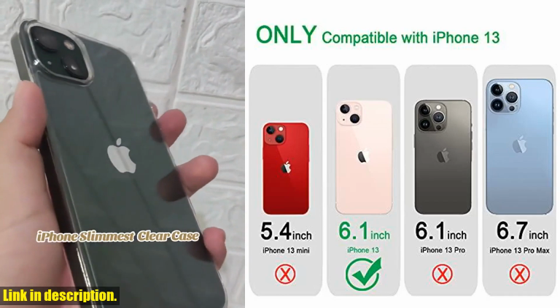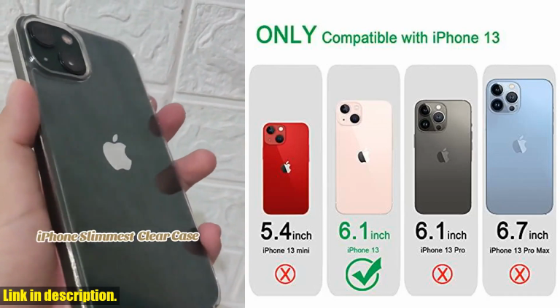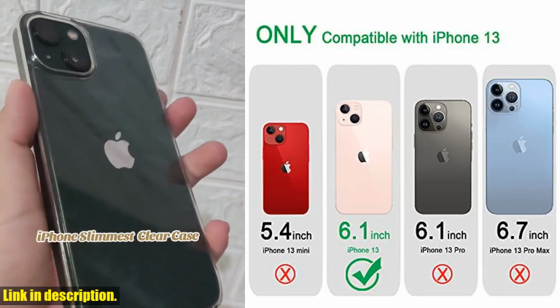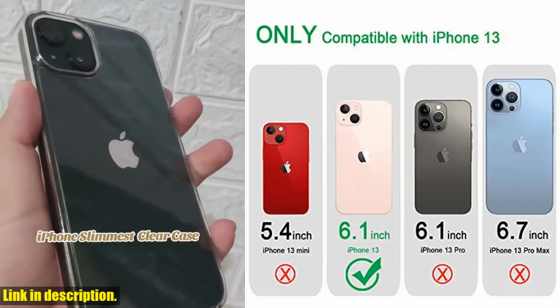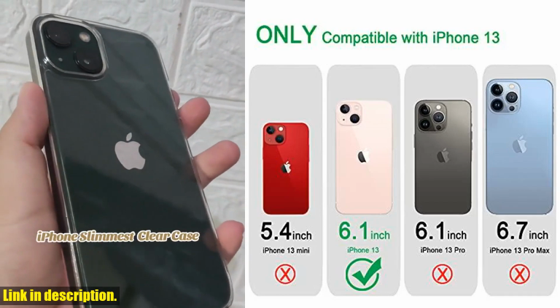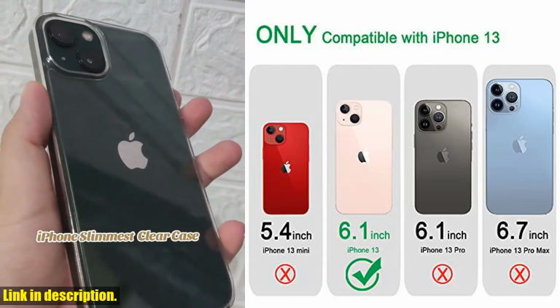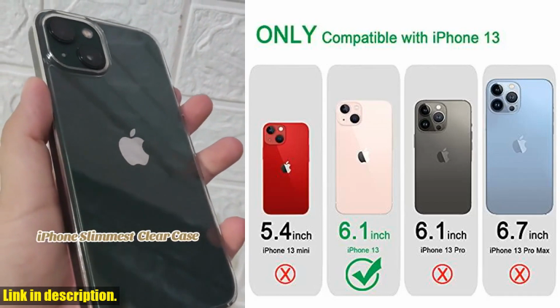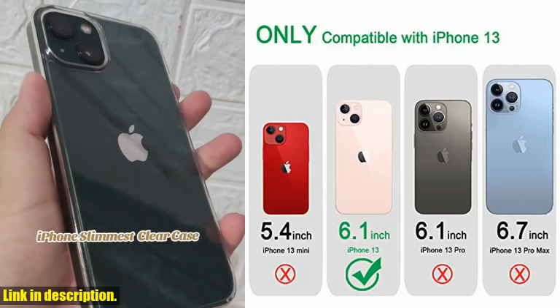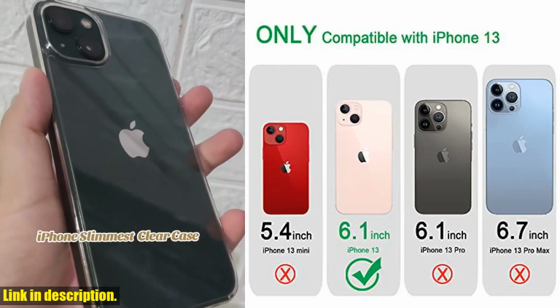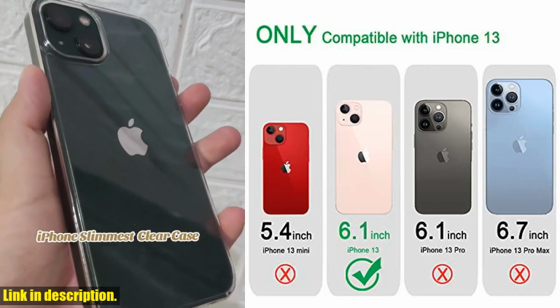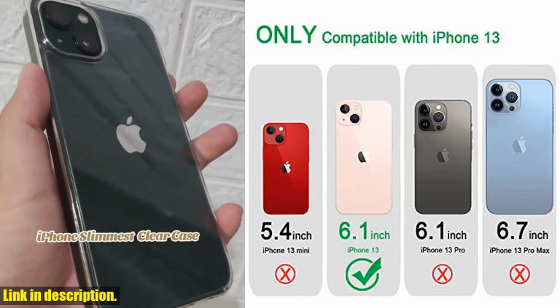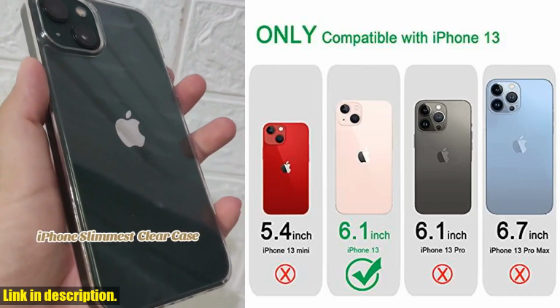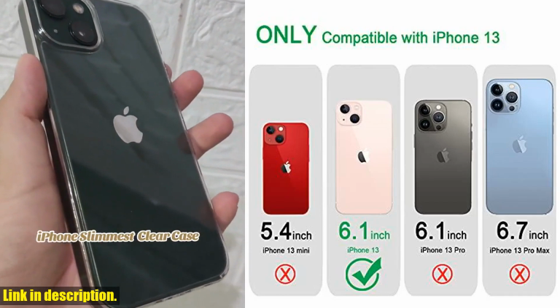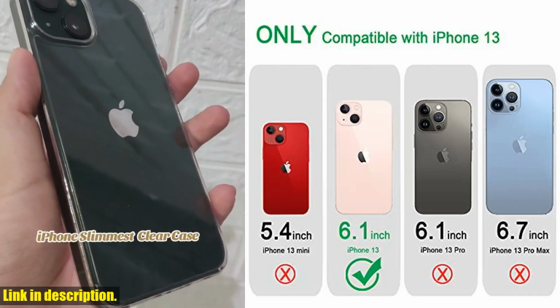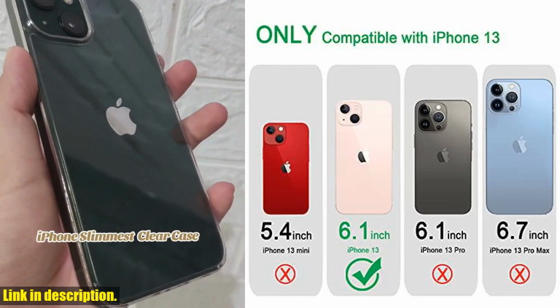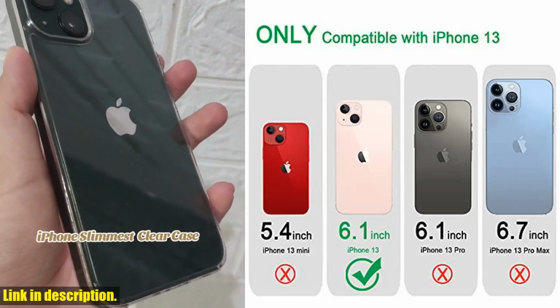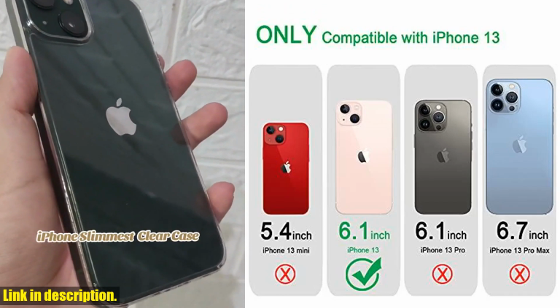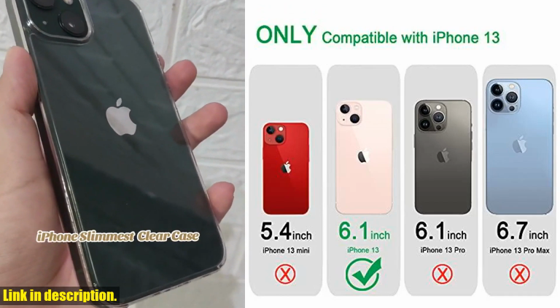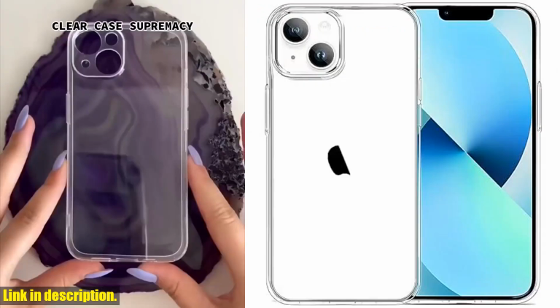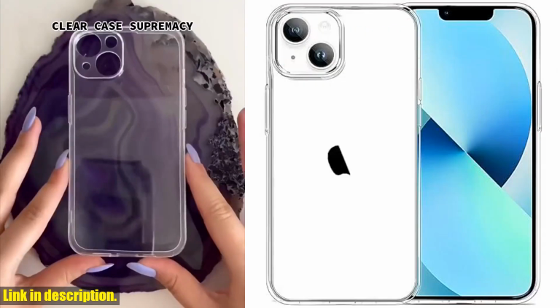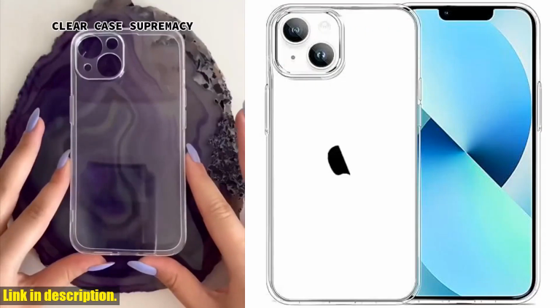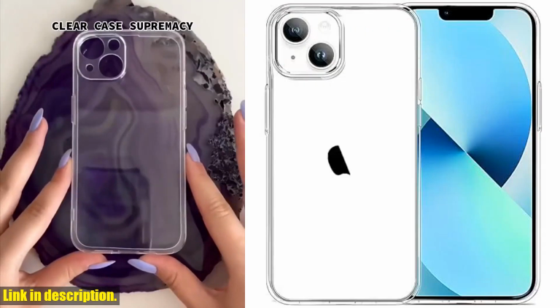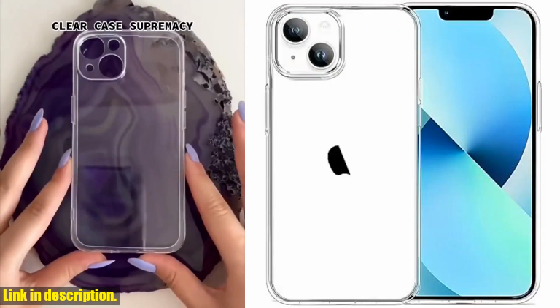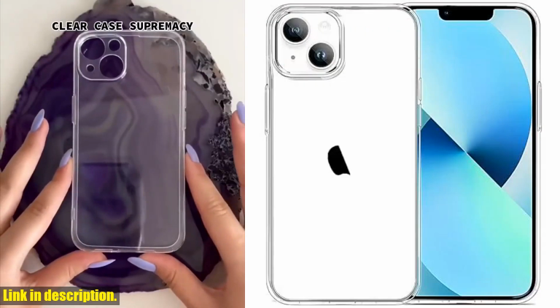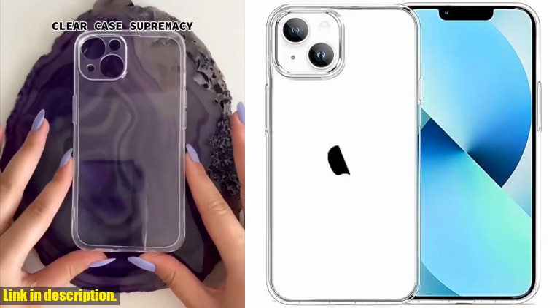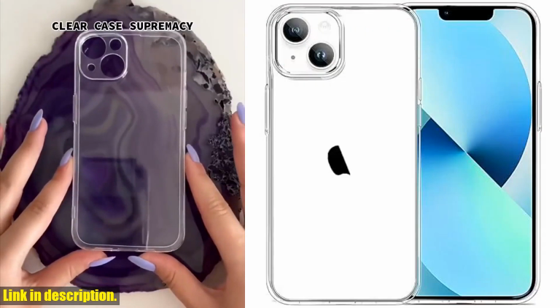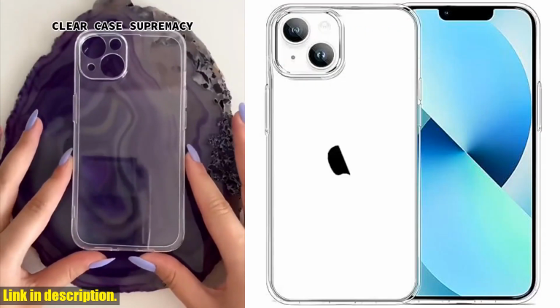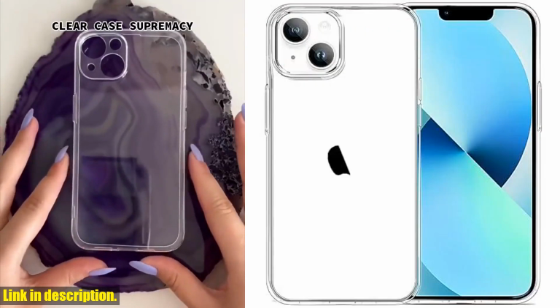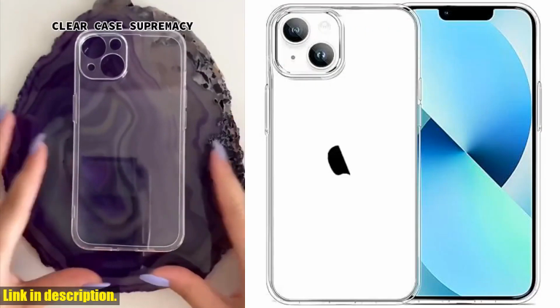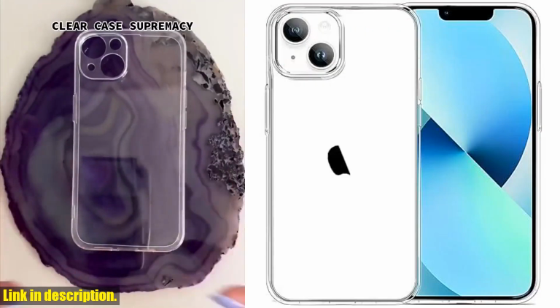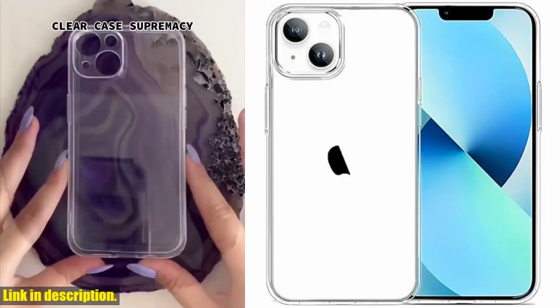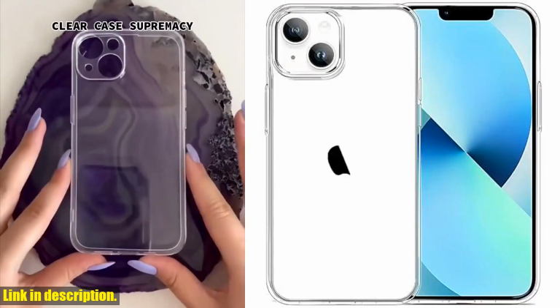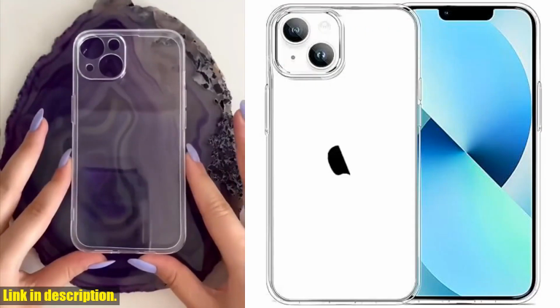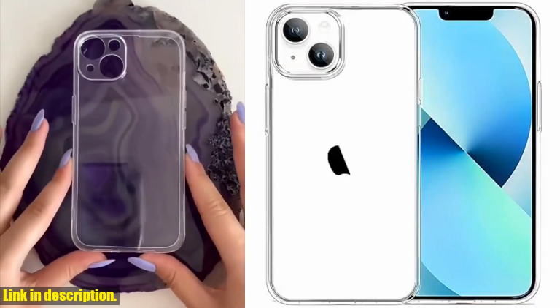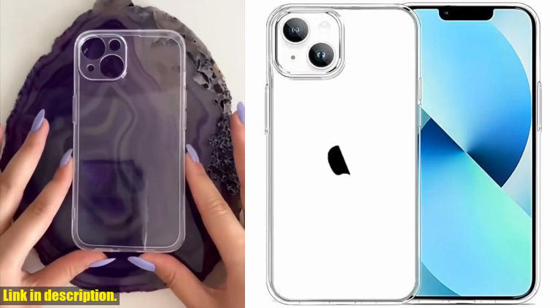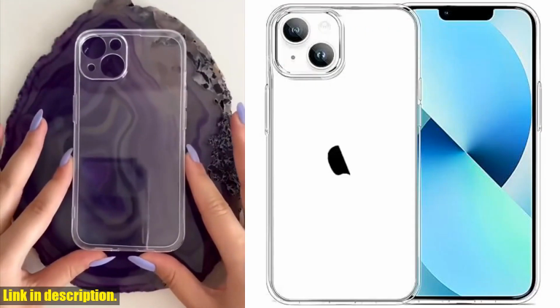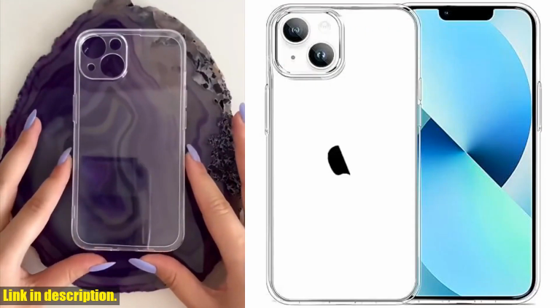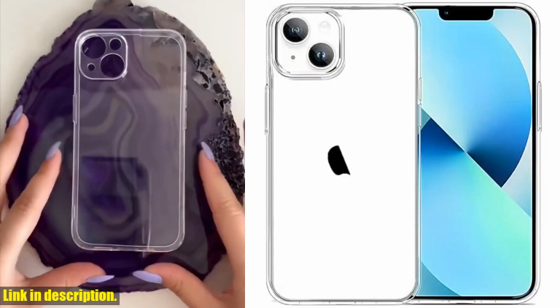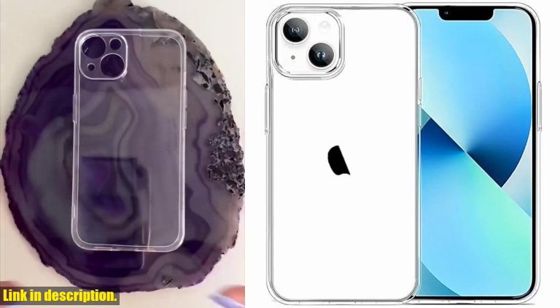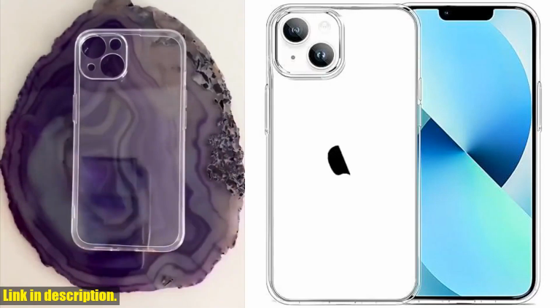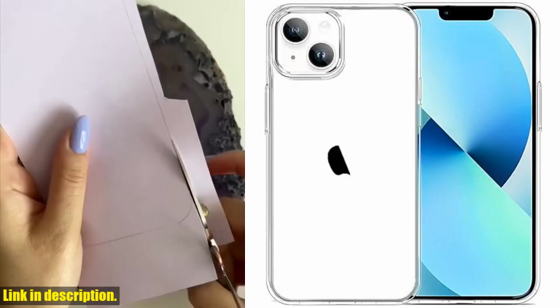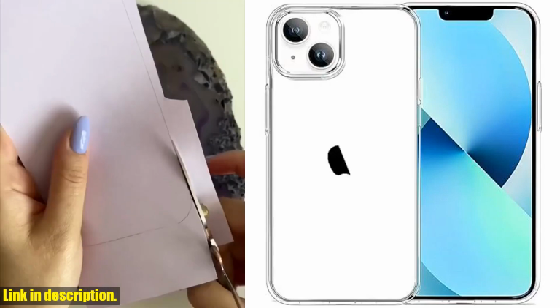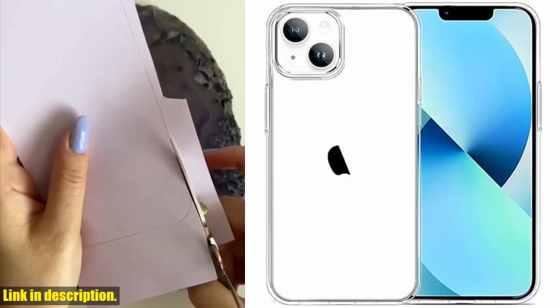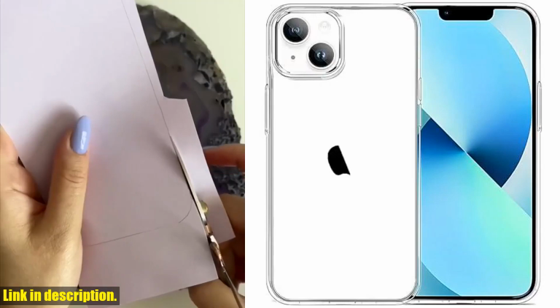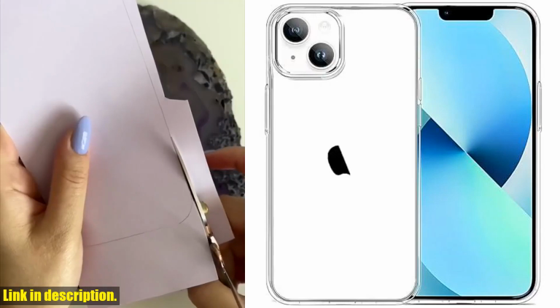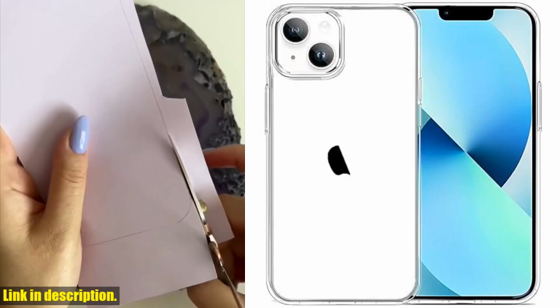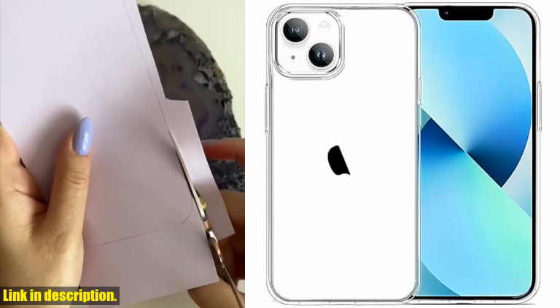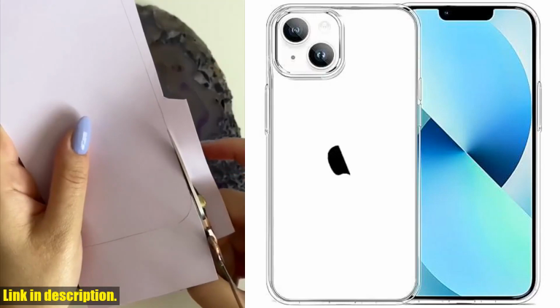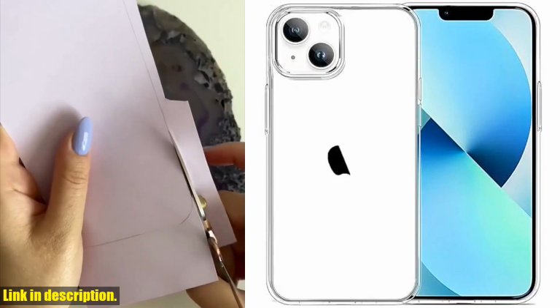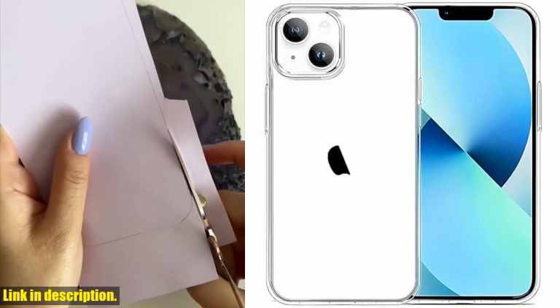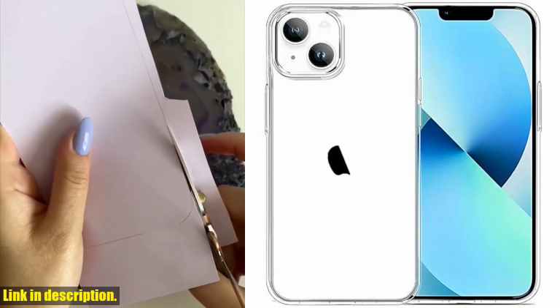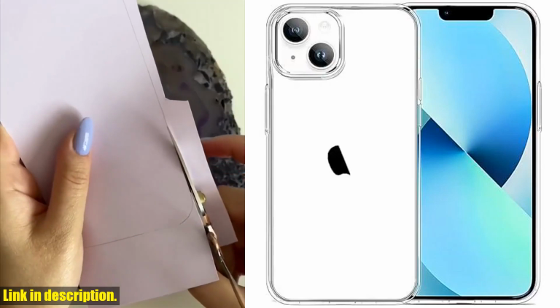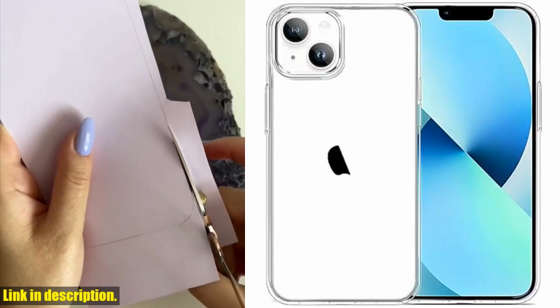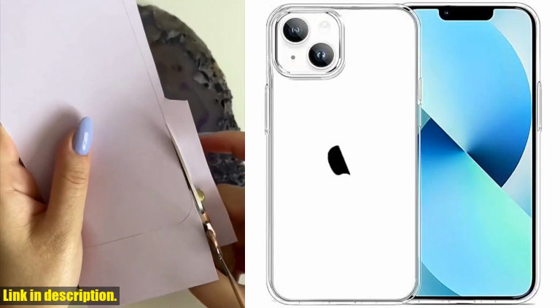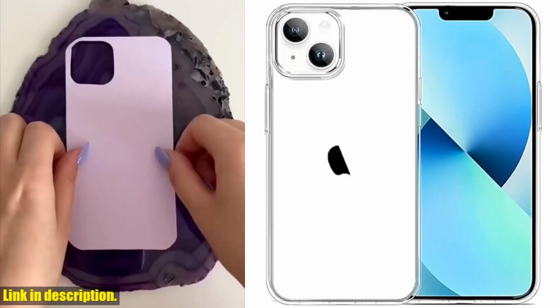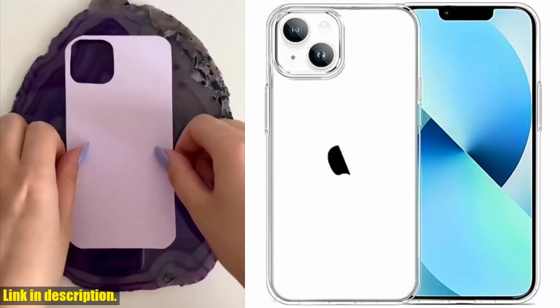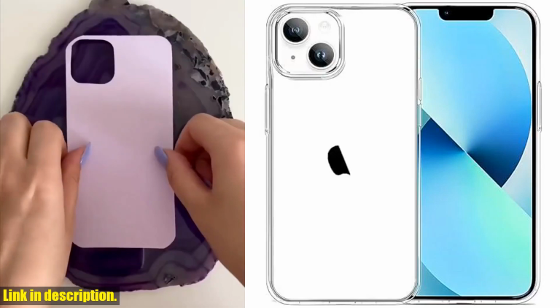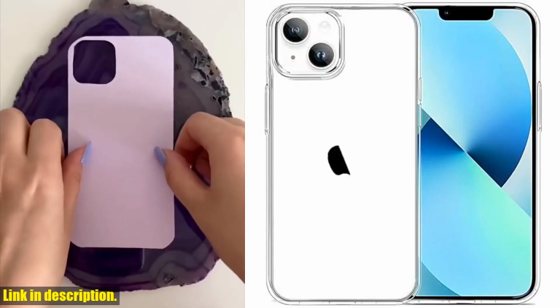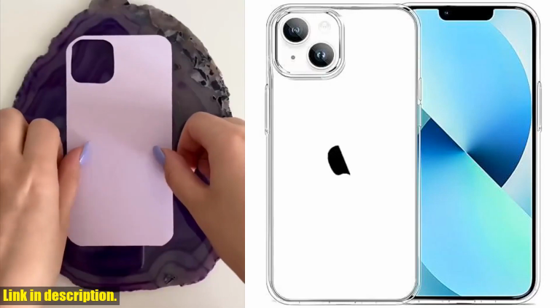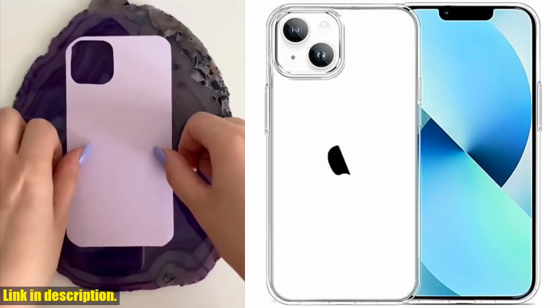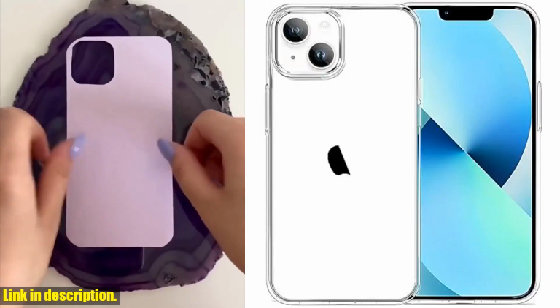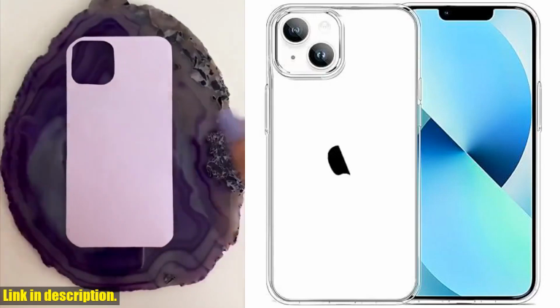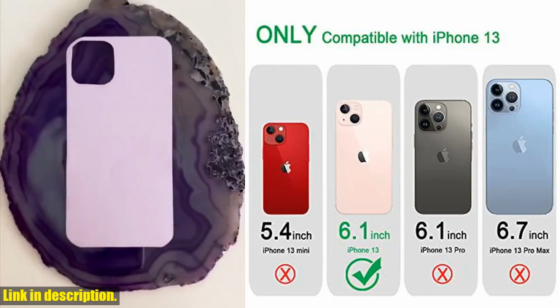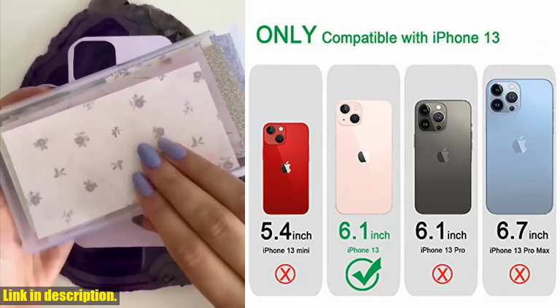The volume buttons are designed to simulate the actual phone buttons, ensuring that they are sensitive to touch and provide a quick response.